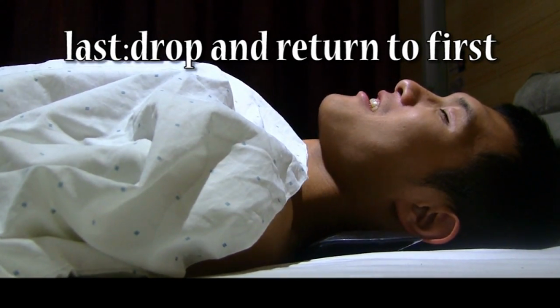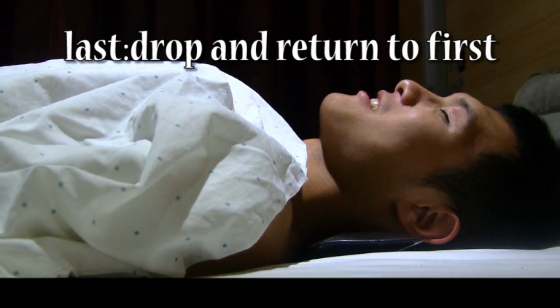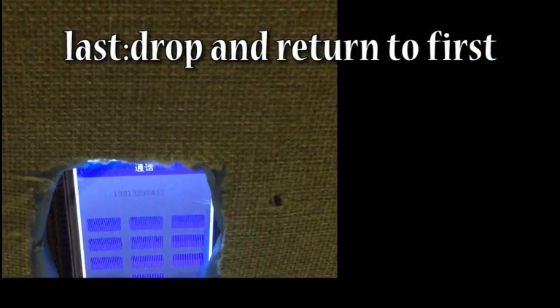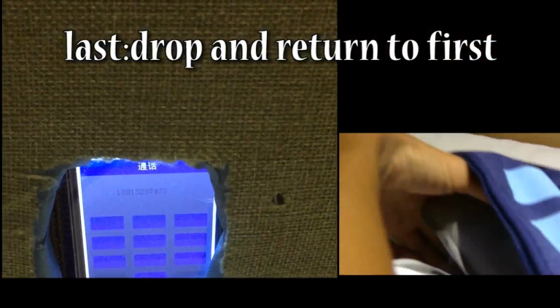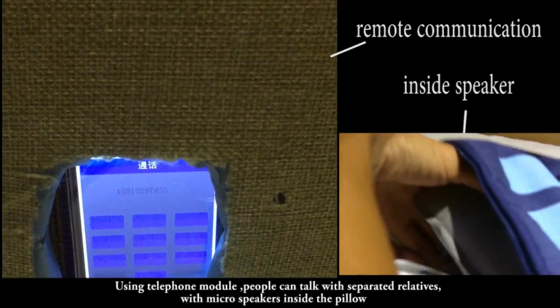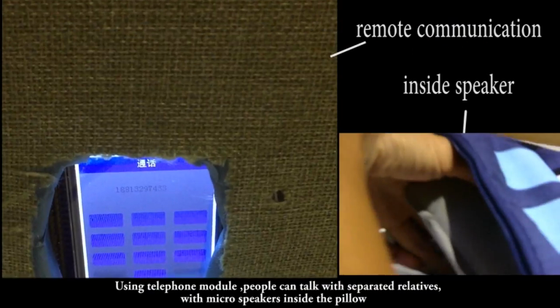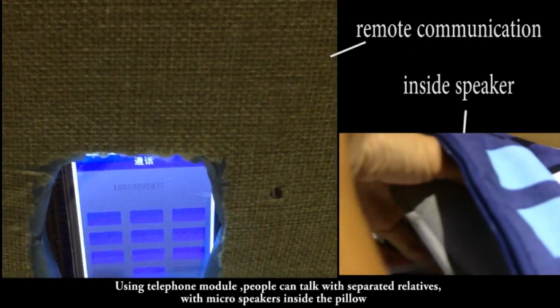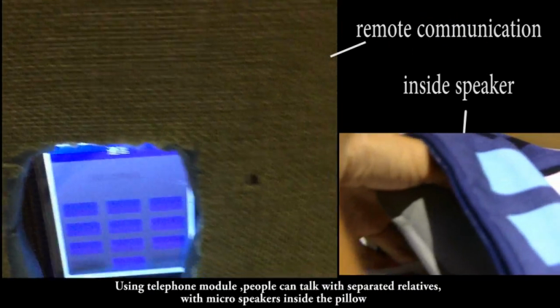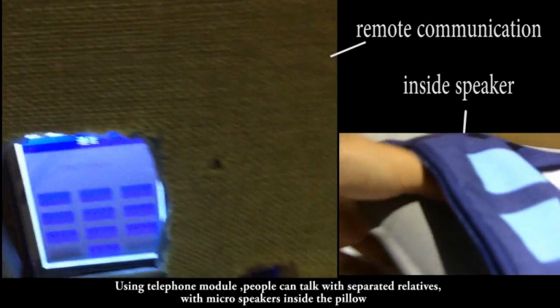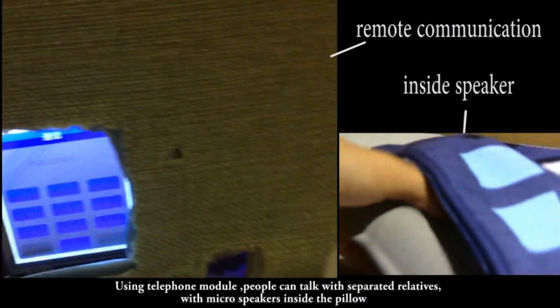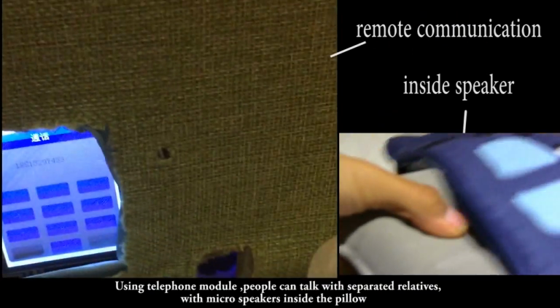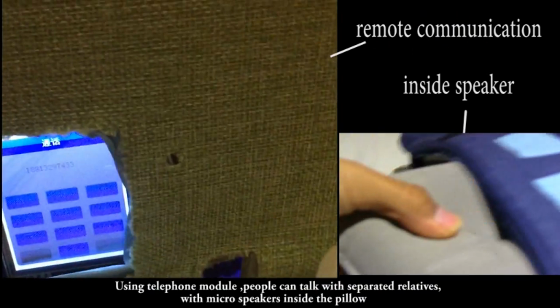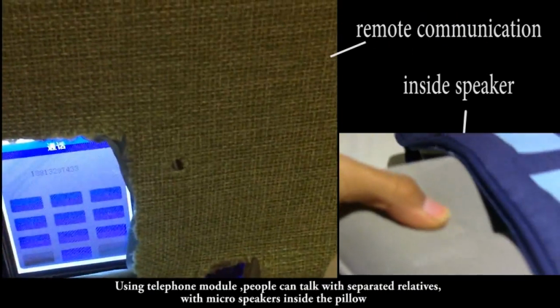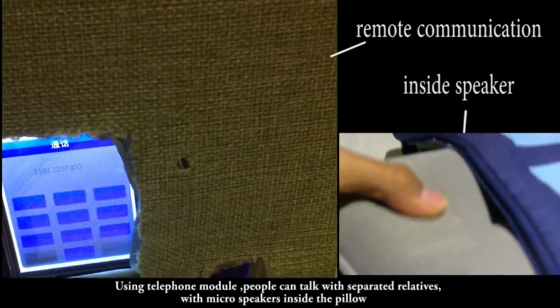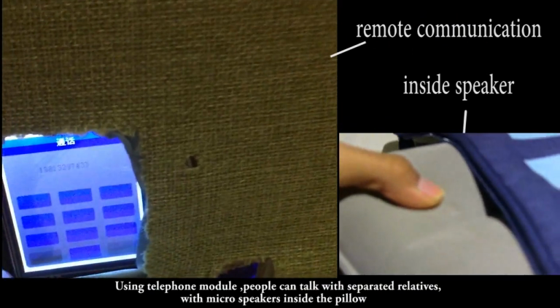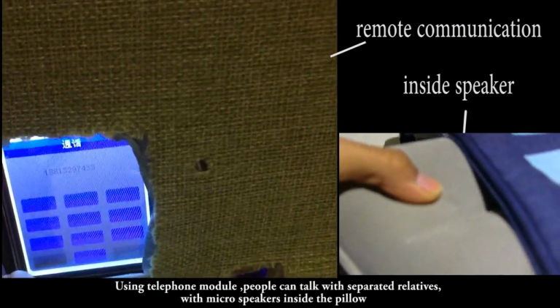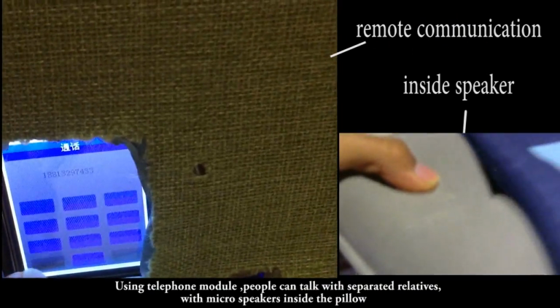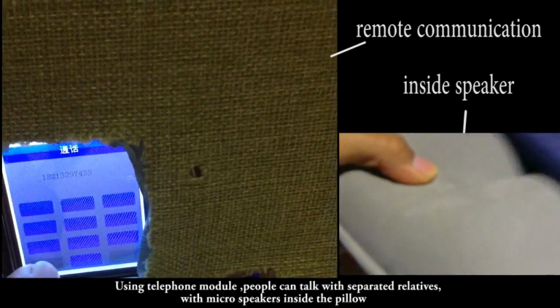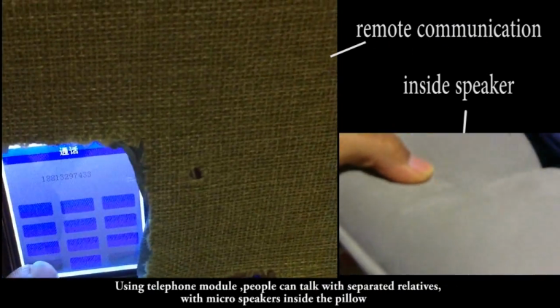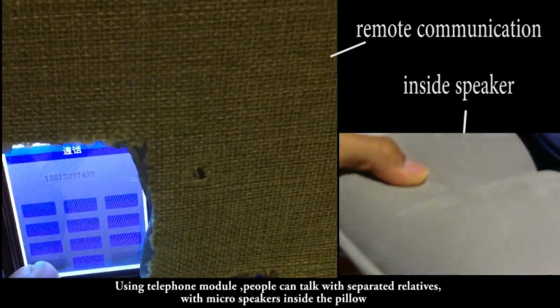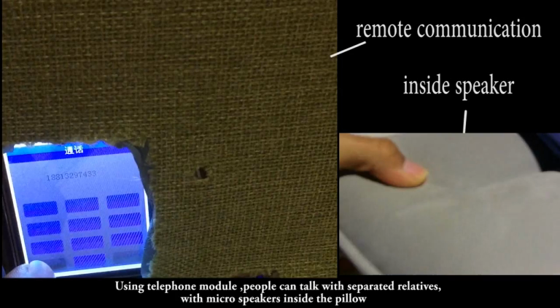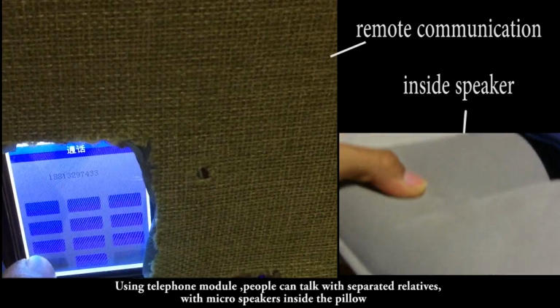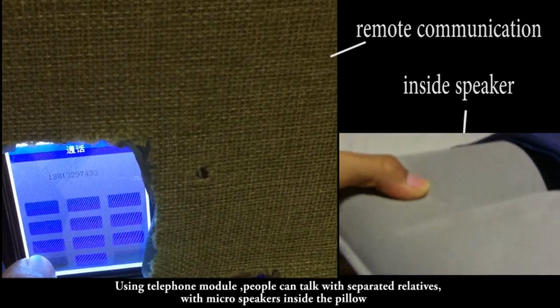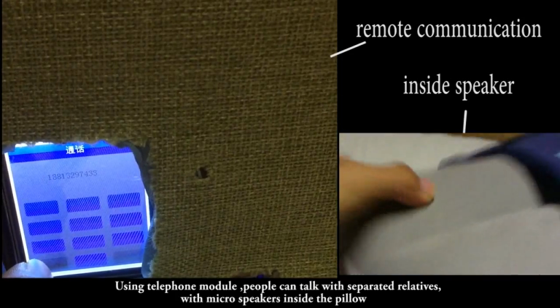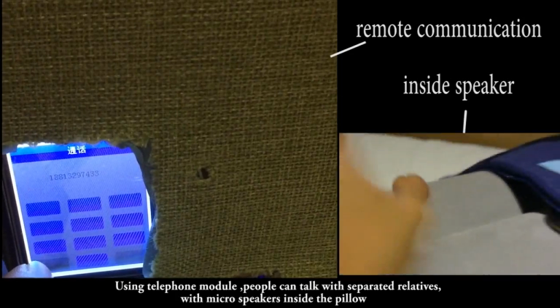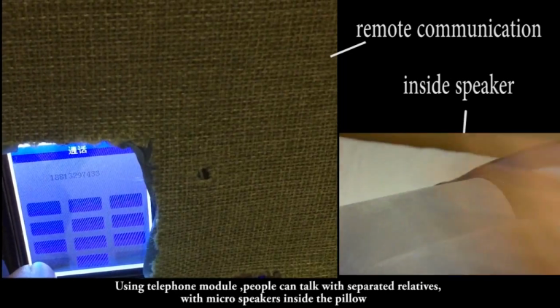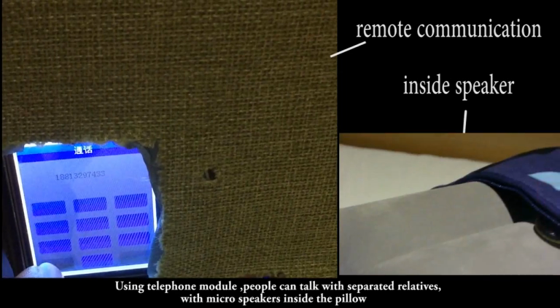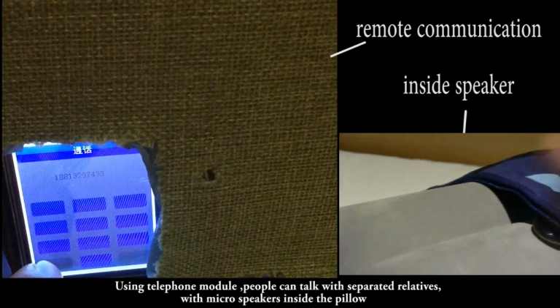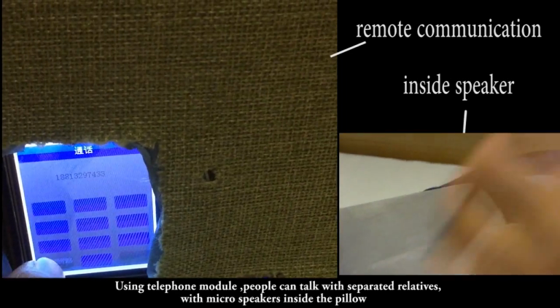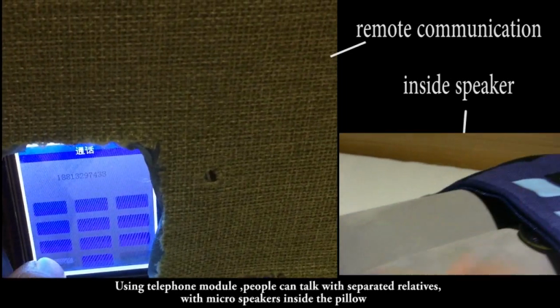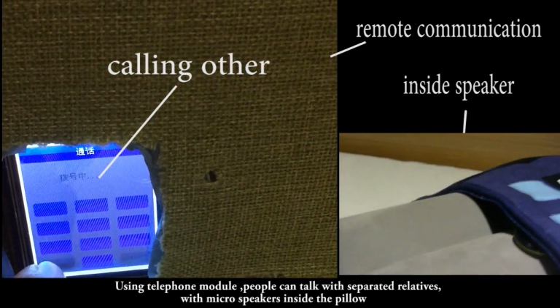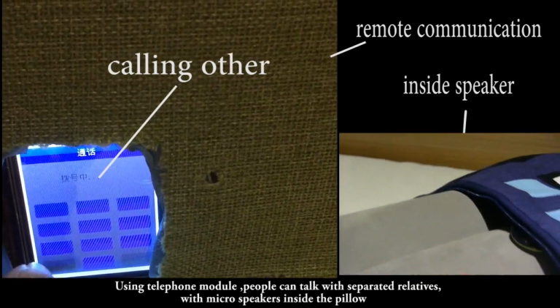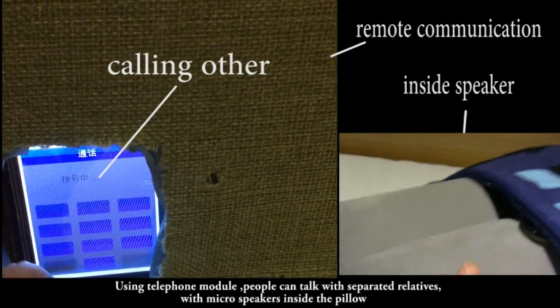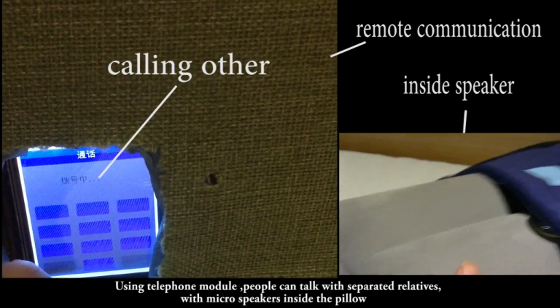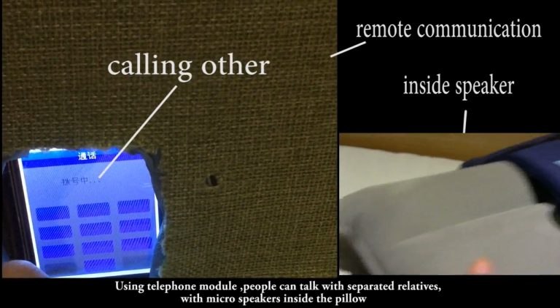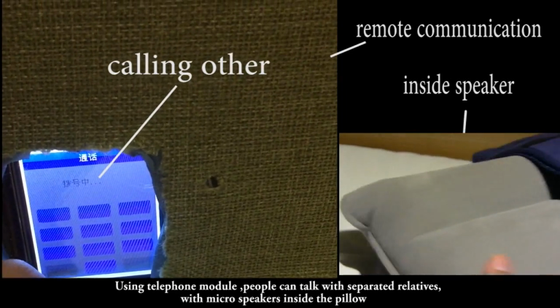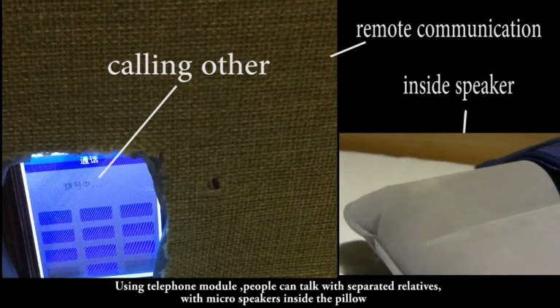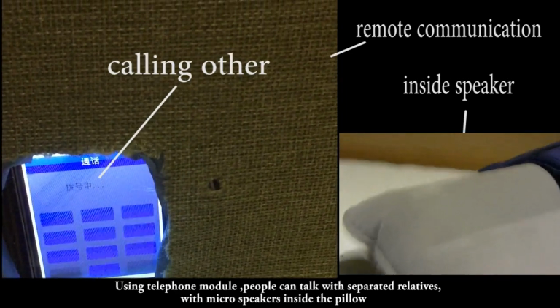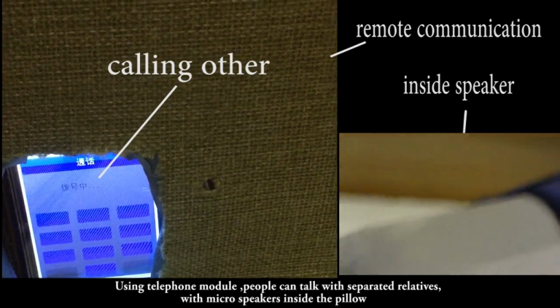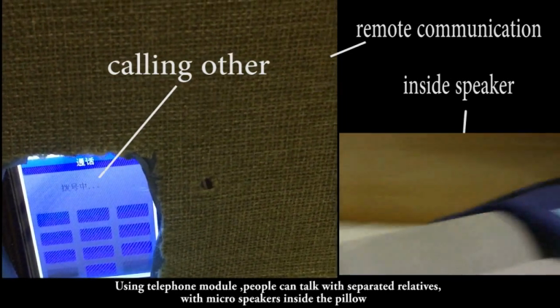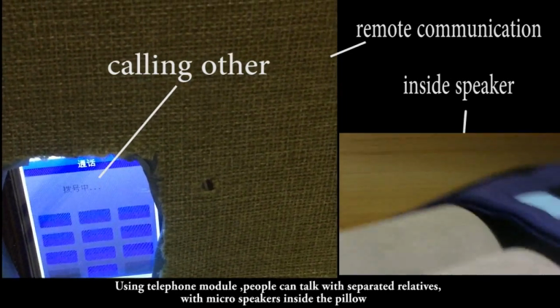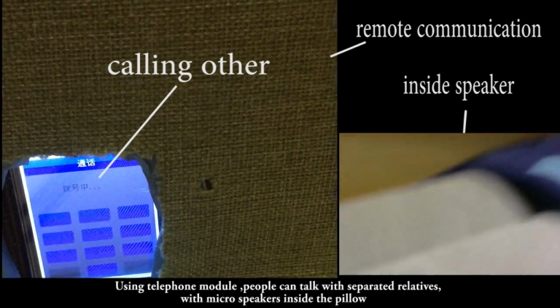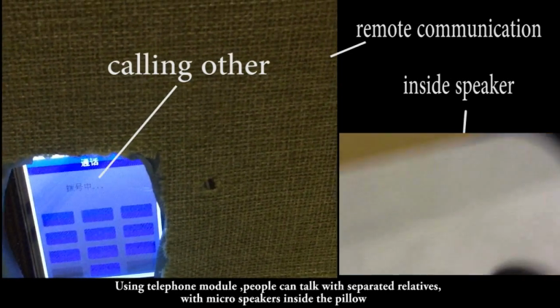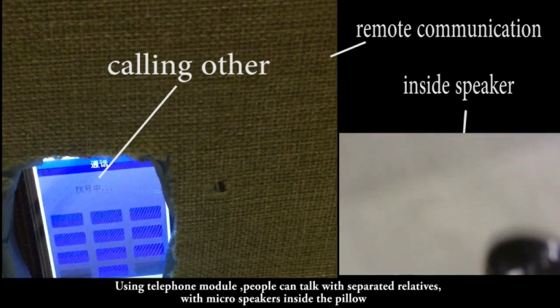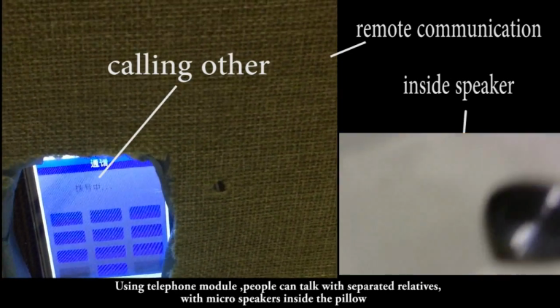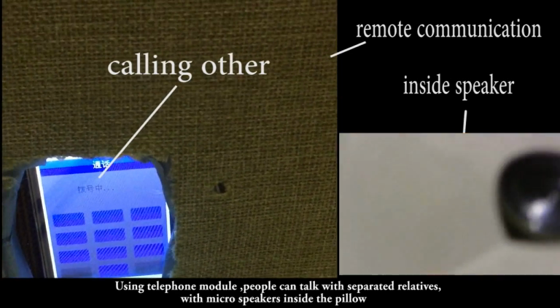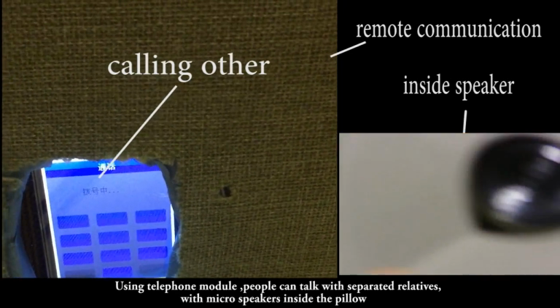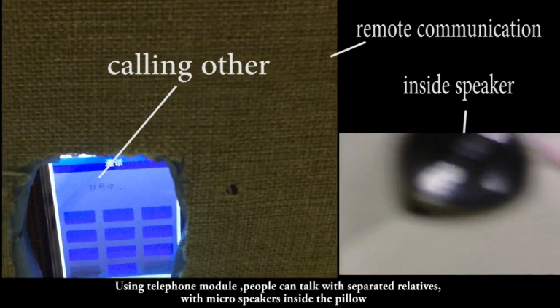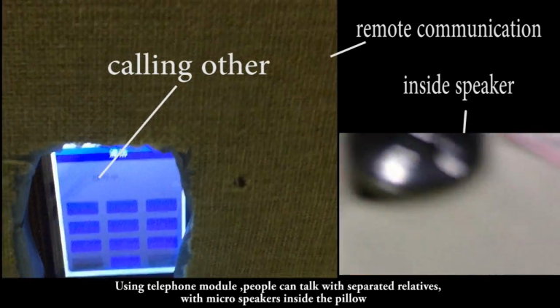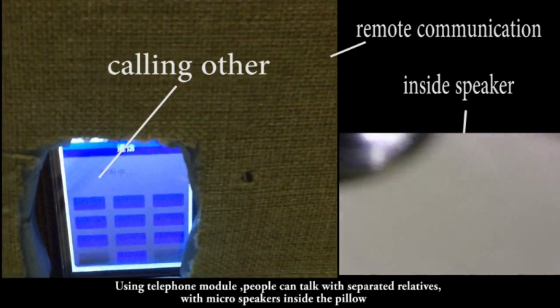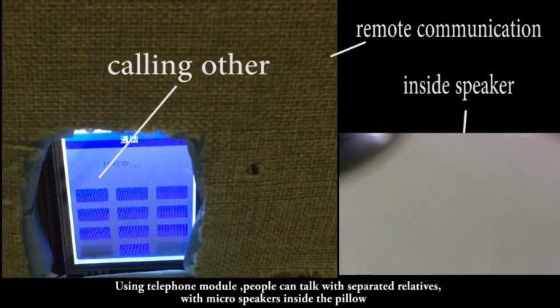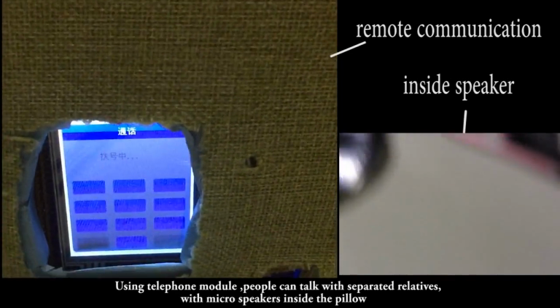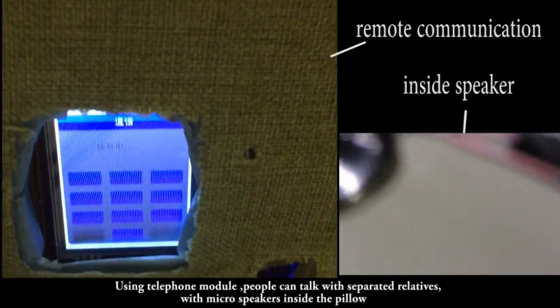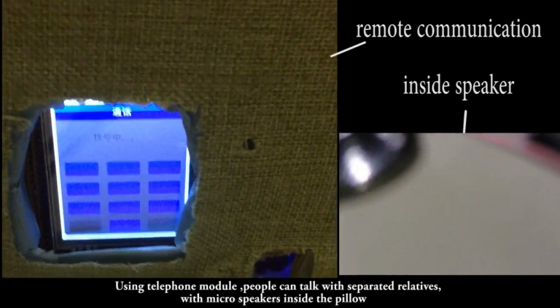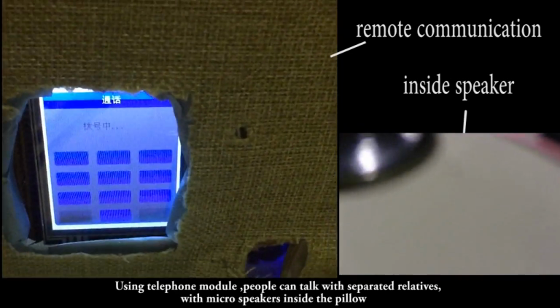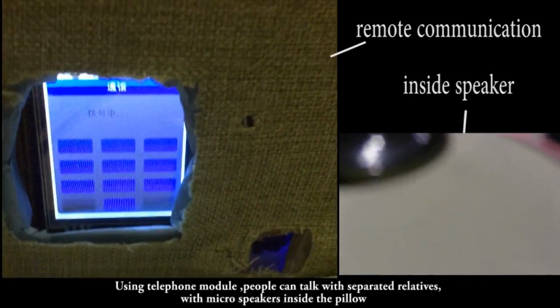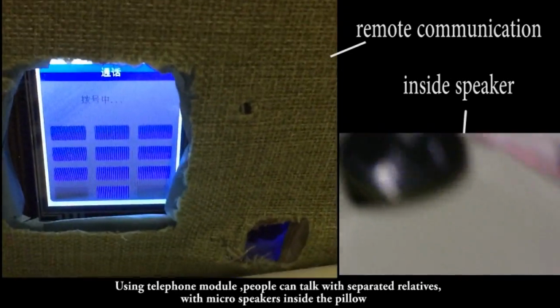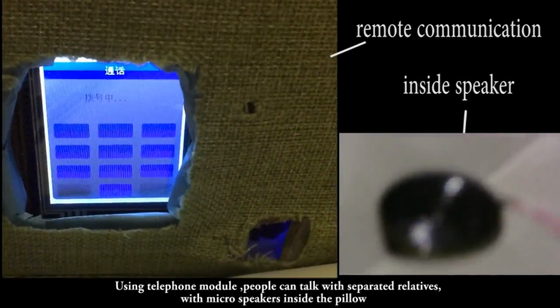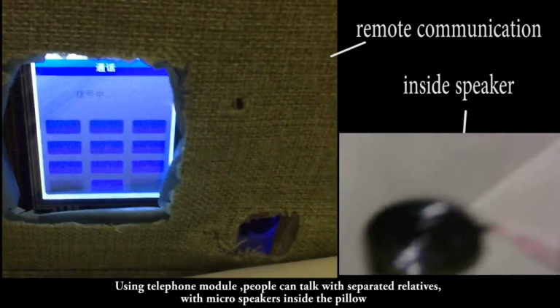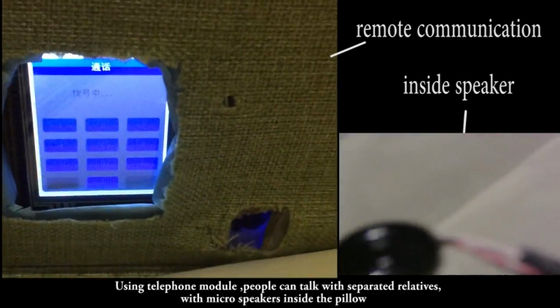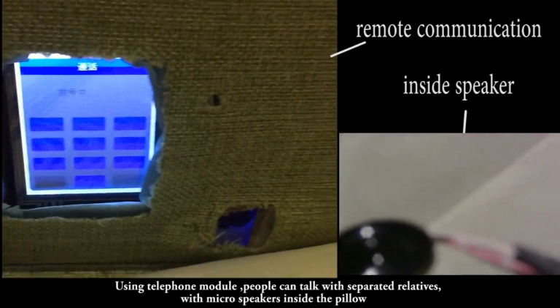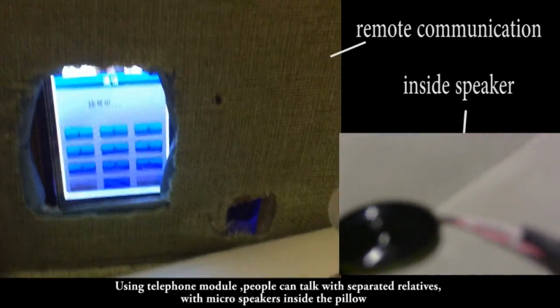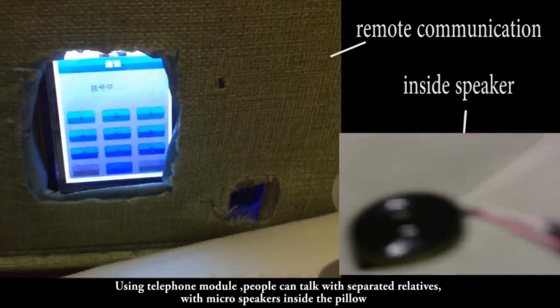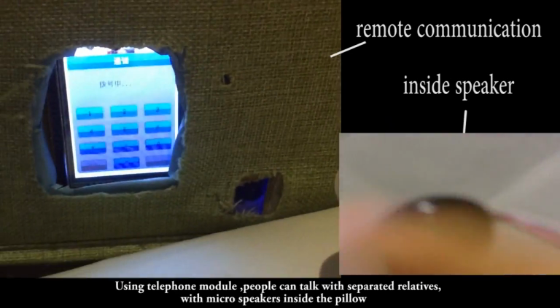Using a communication module, people can talk with separated relatives, with micro speakers inside our pillow.